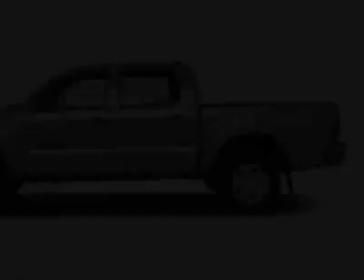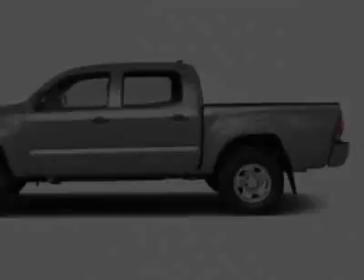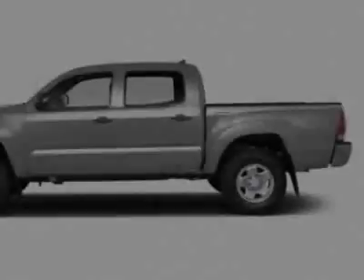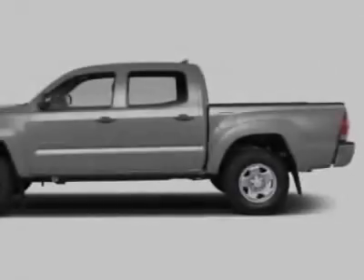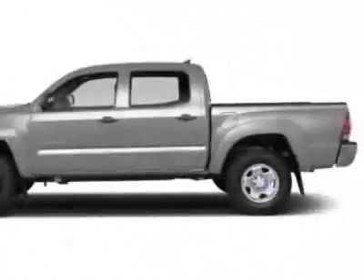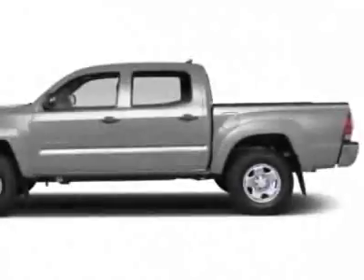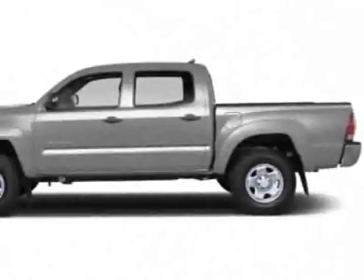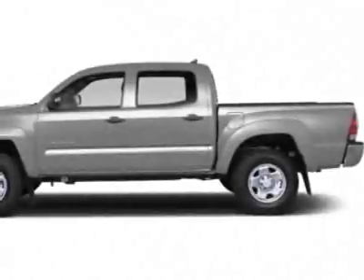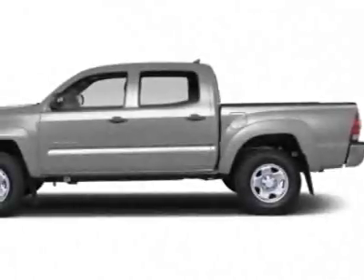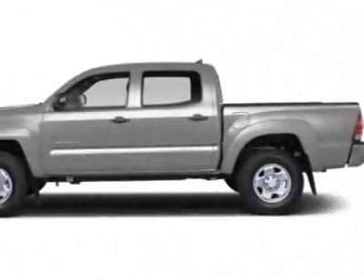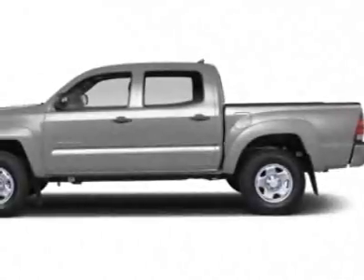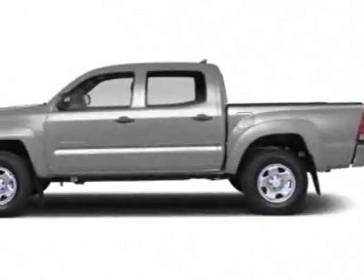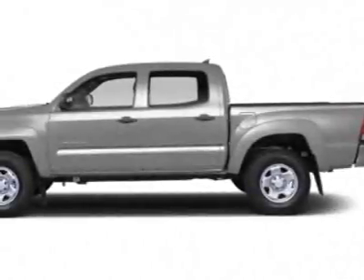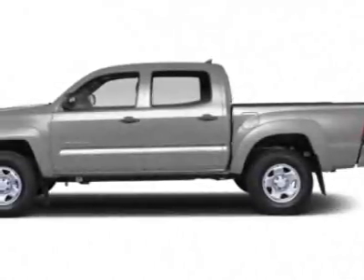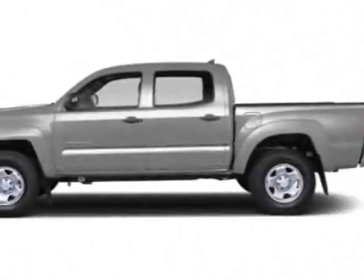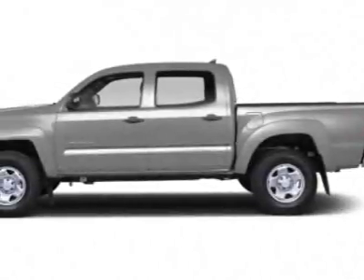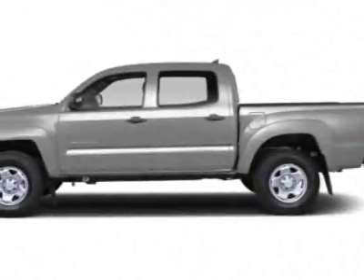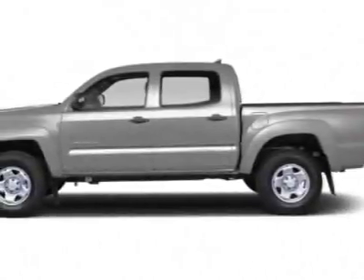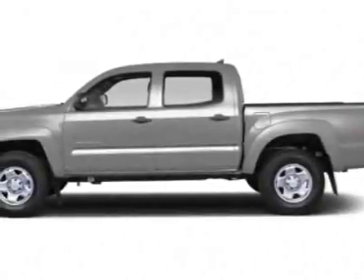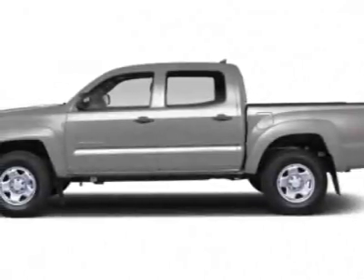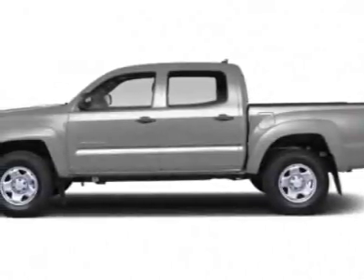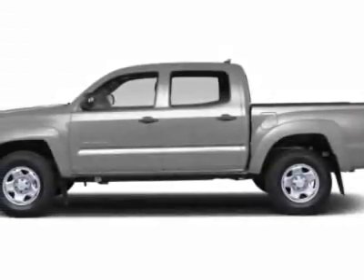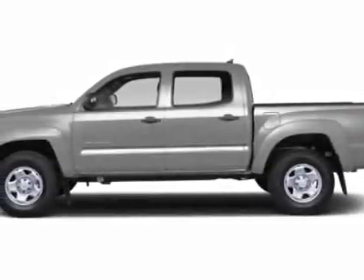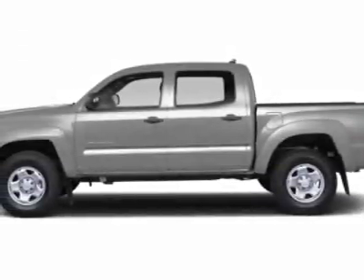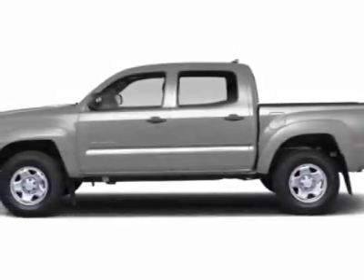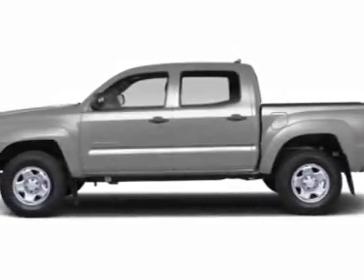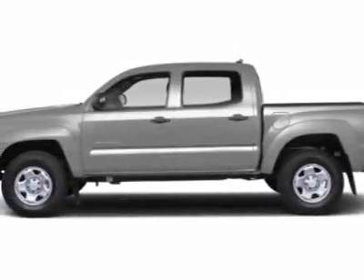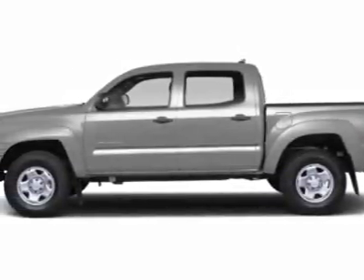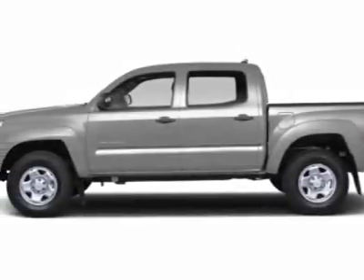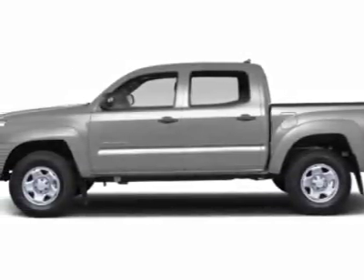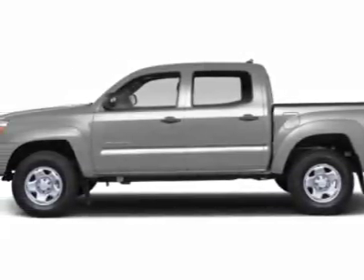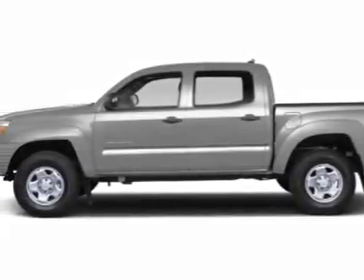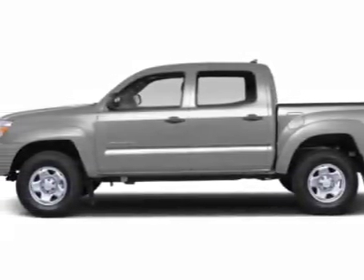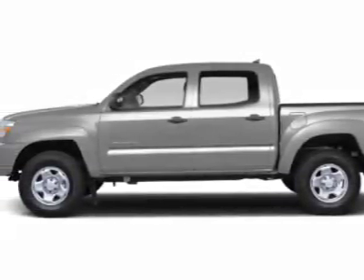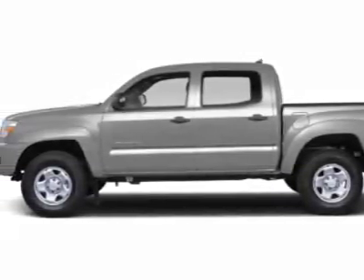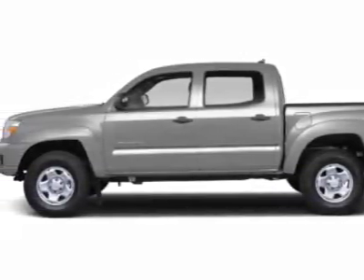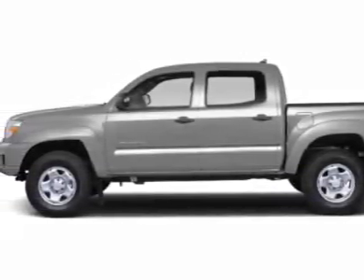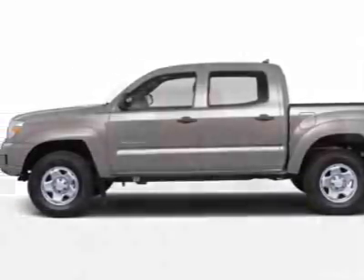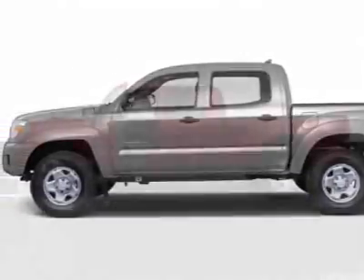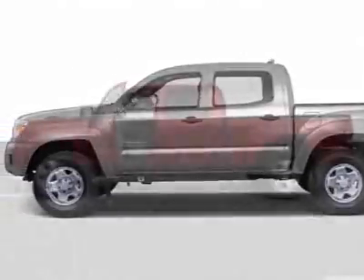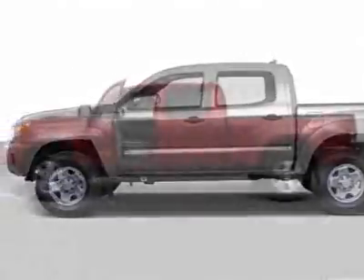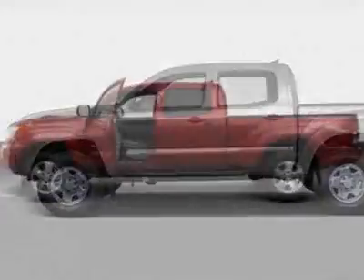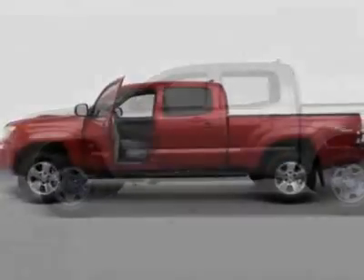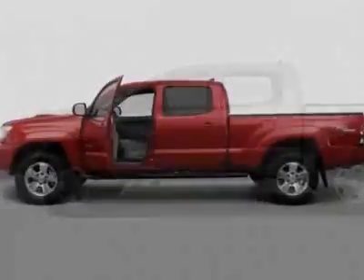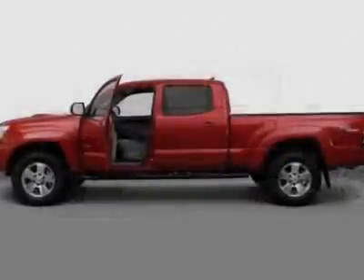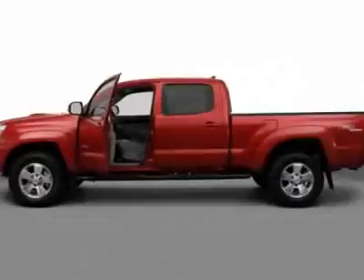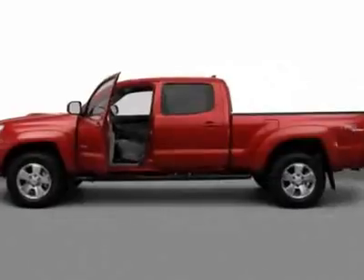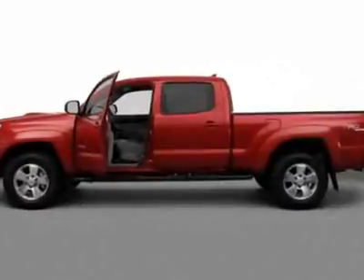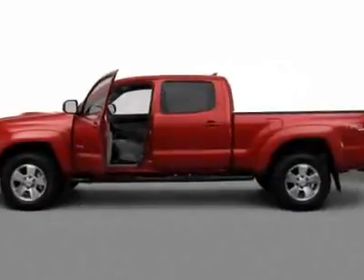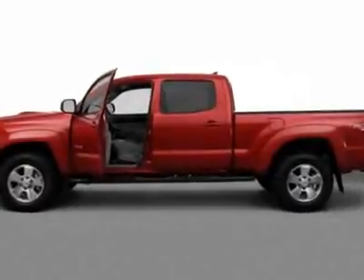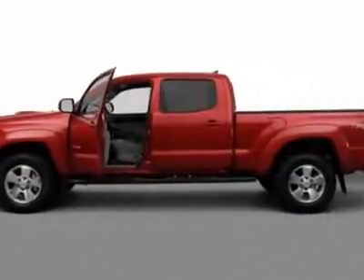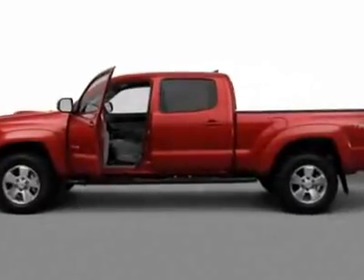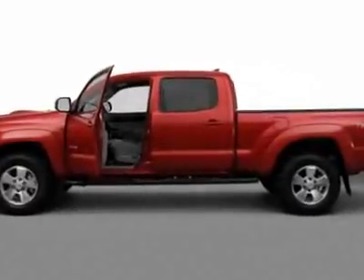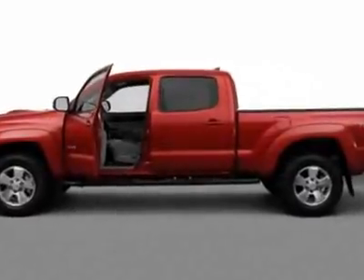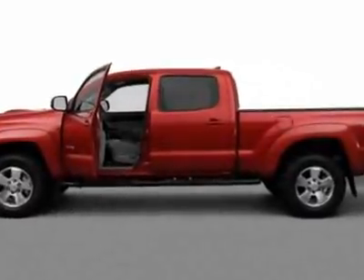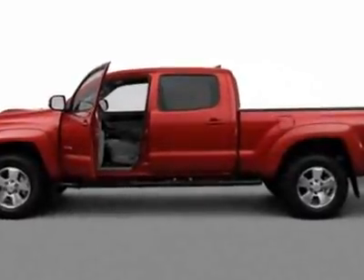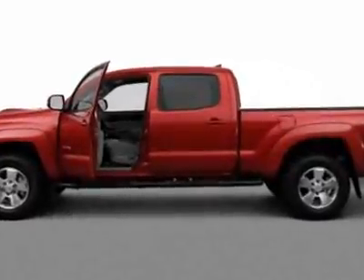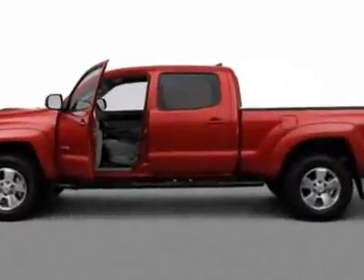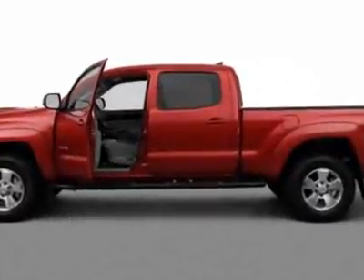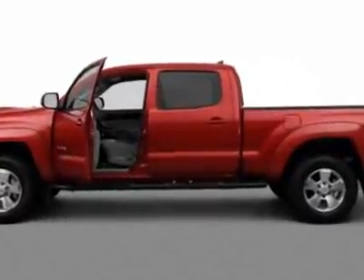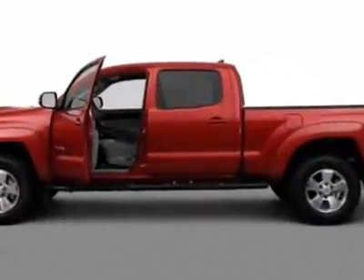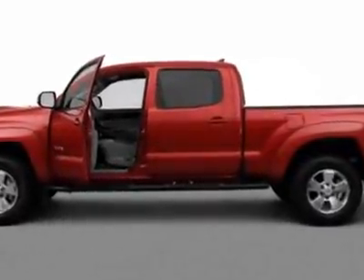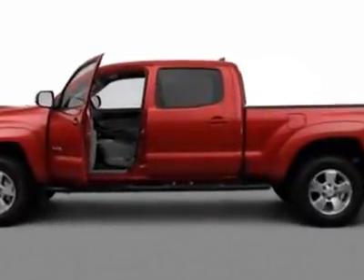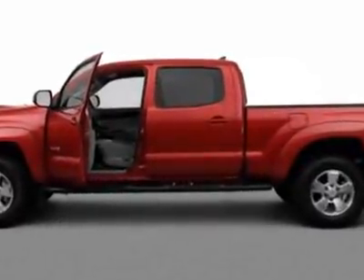Look at this new 2012 Toyota Tacoma. For your protection, this vehicle has a full factory warranty.